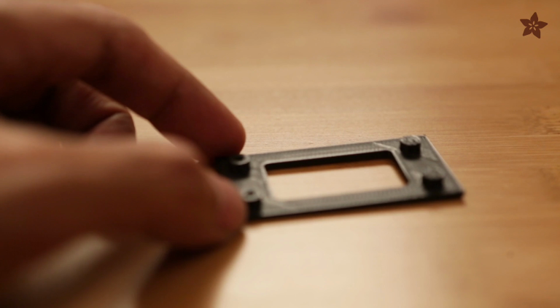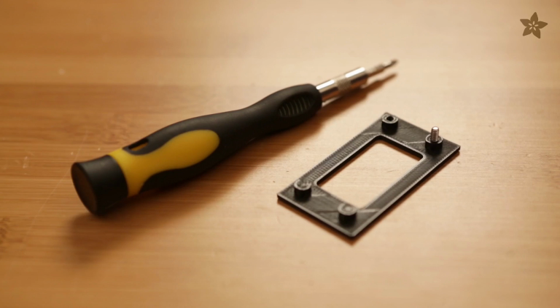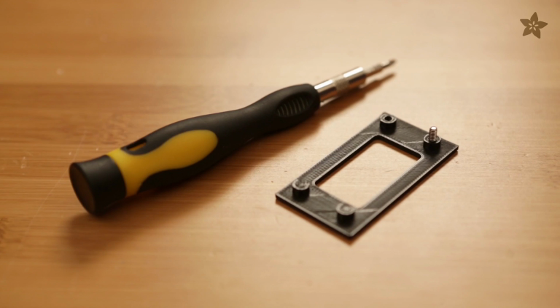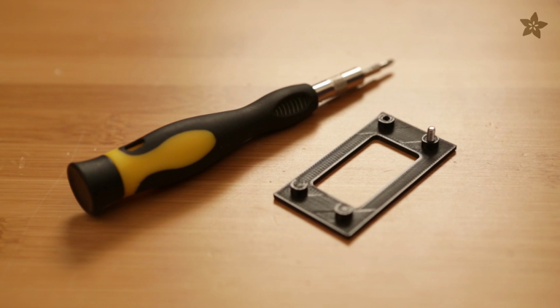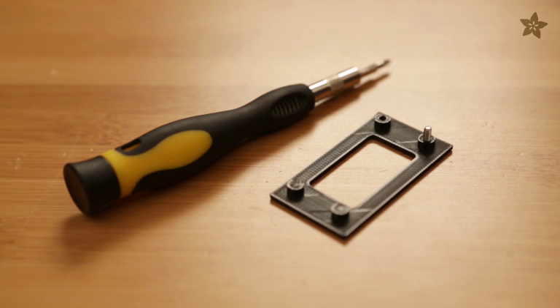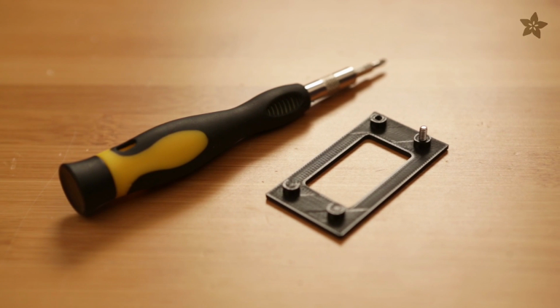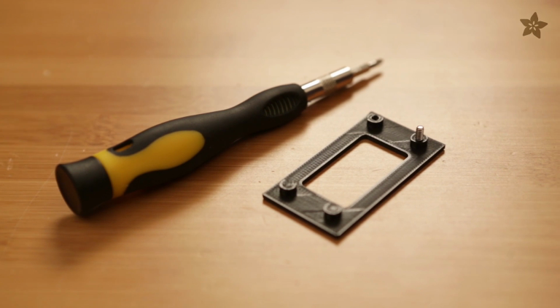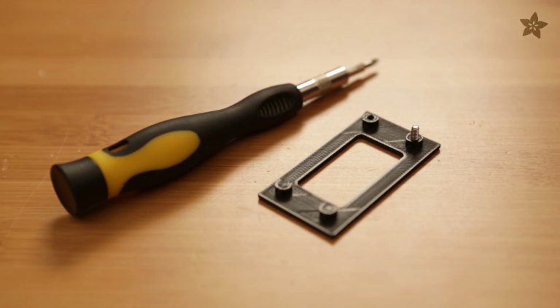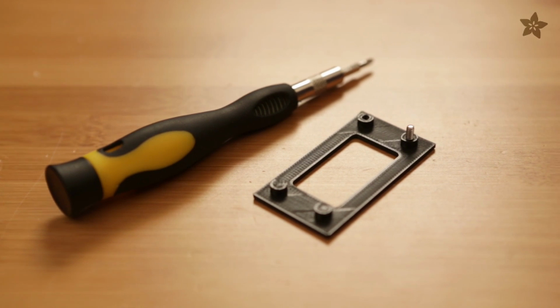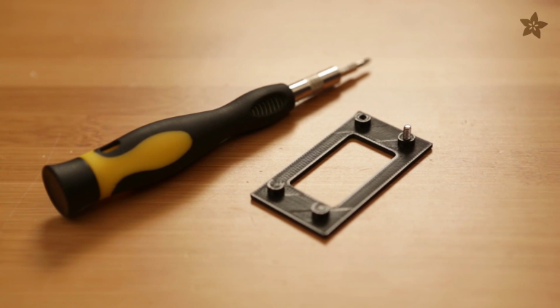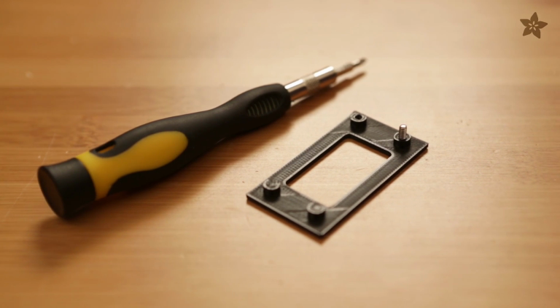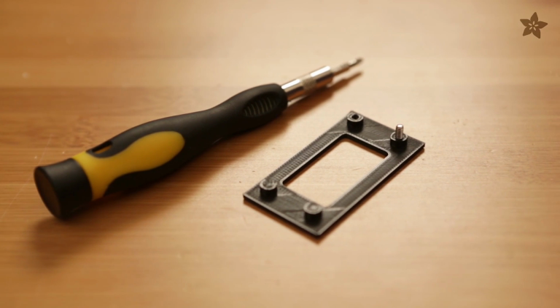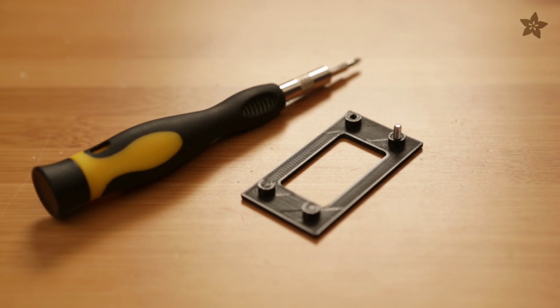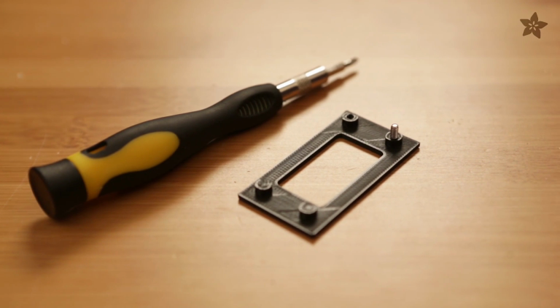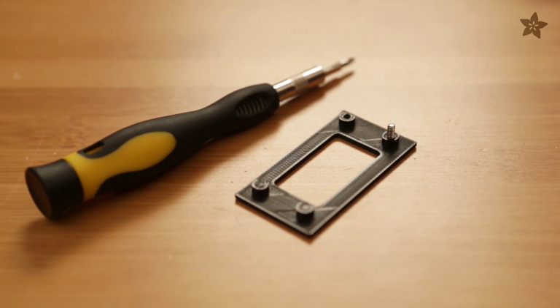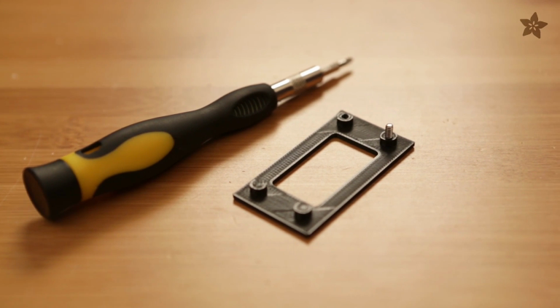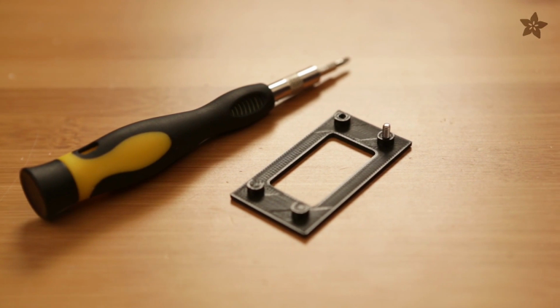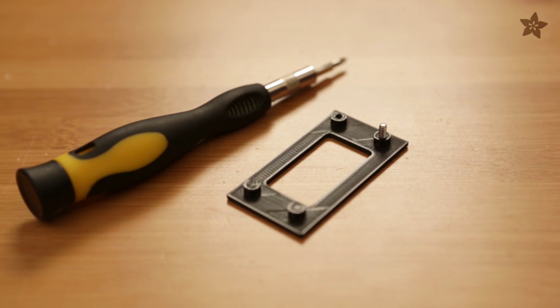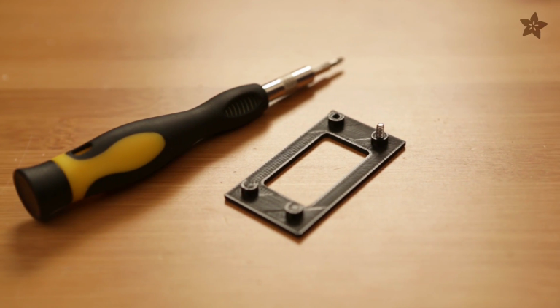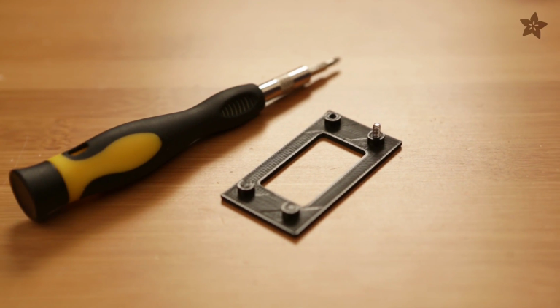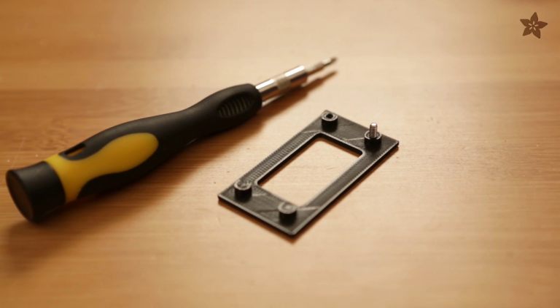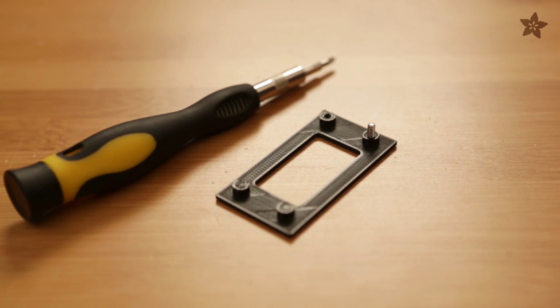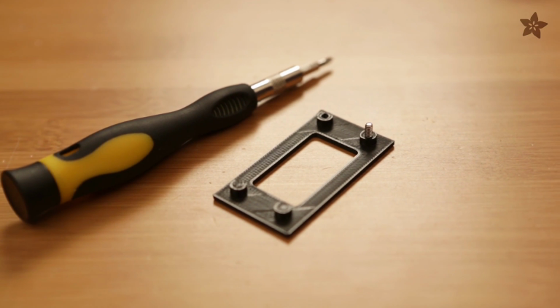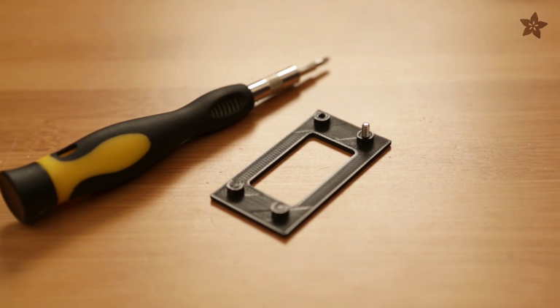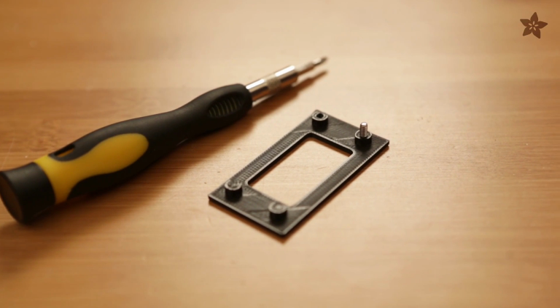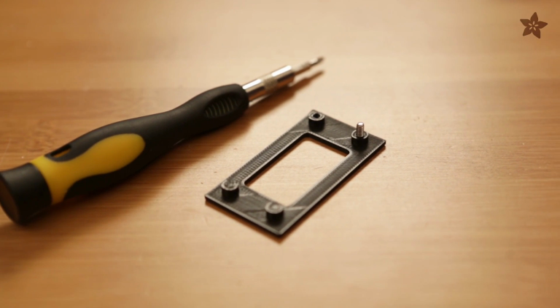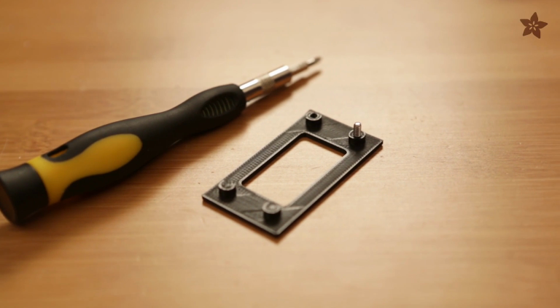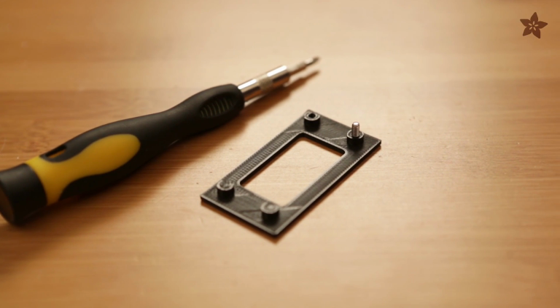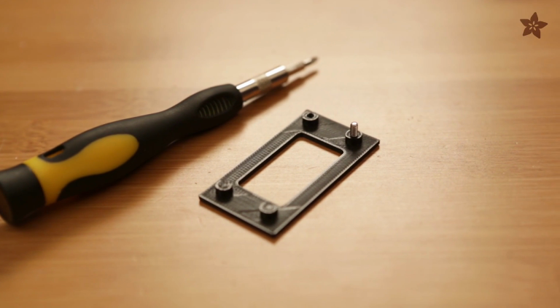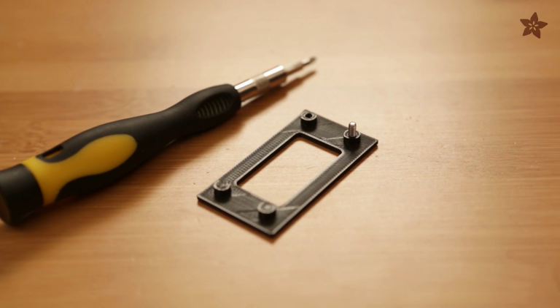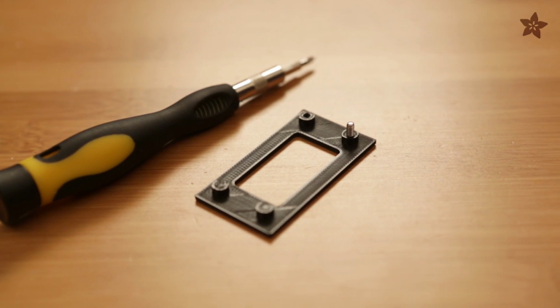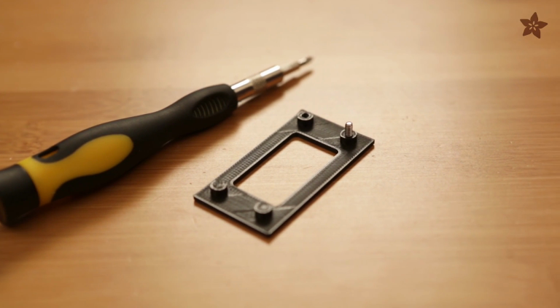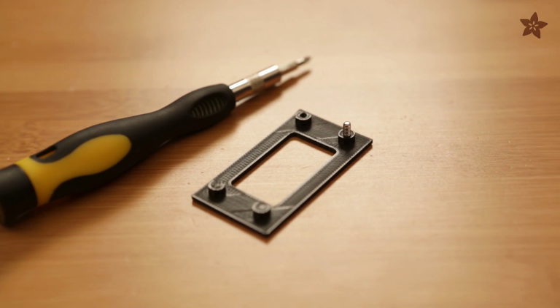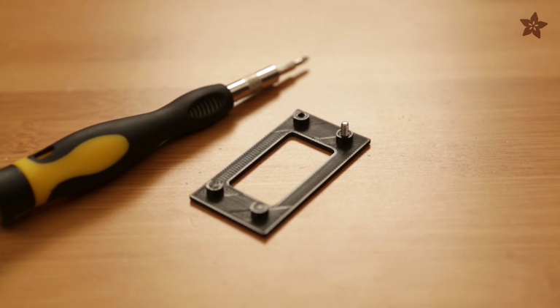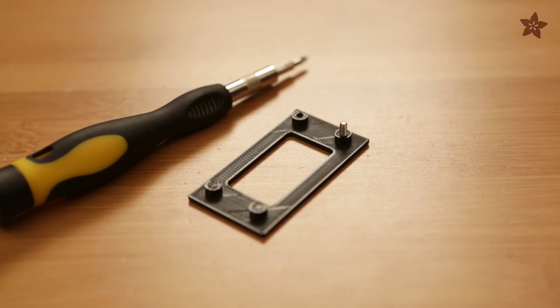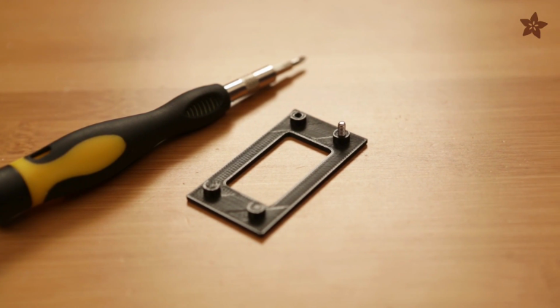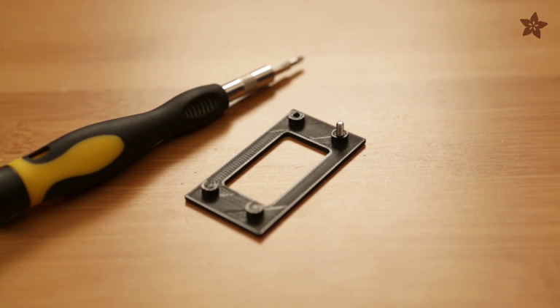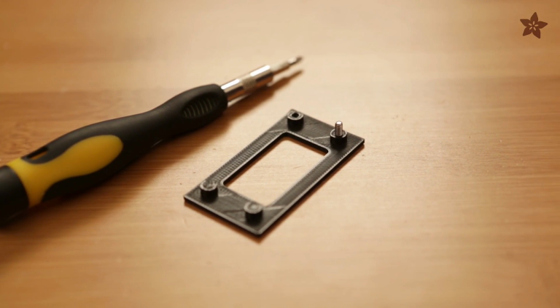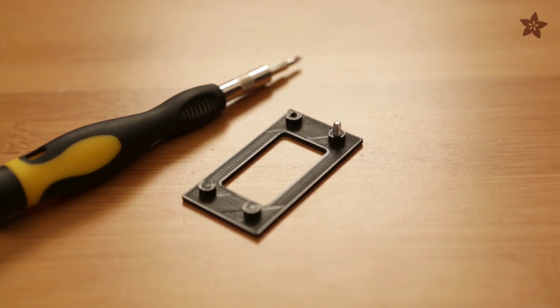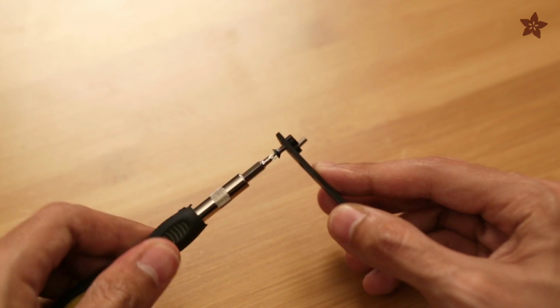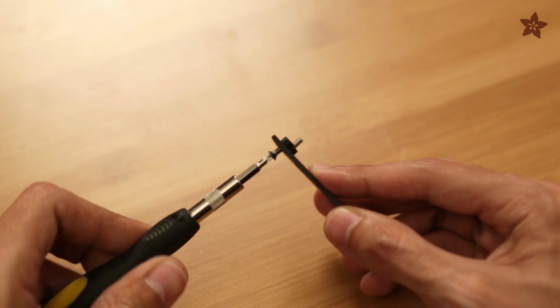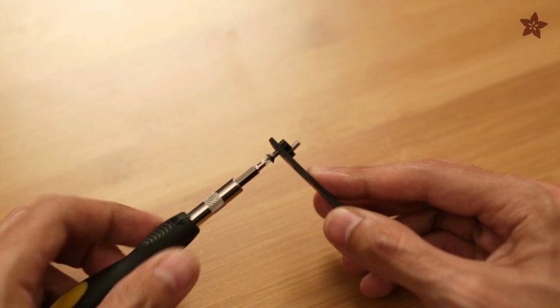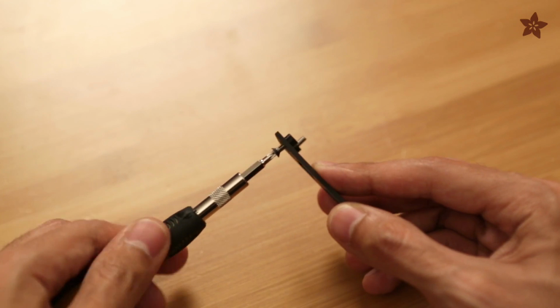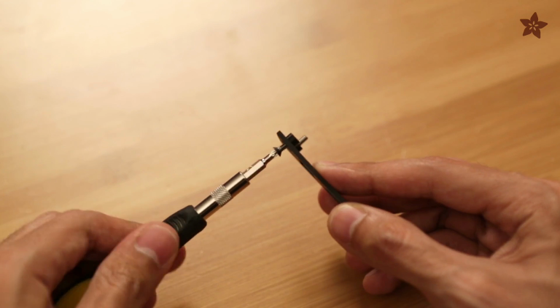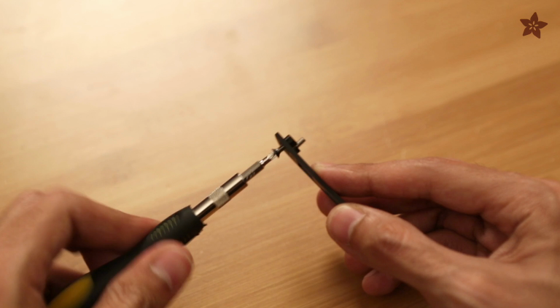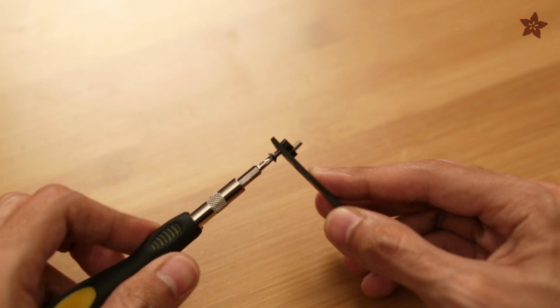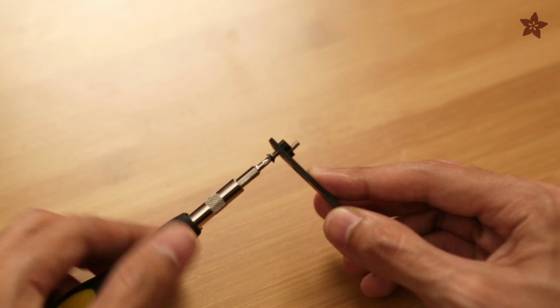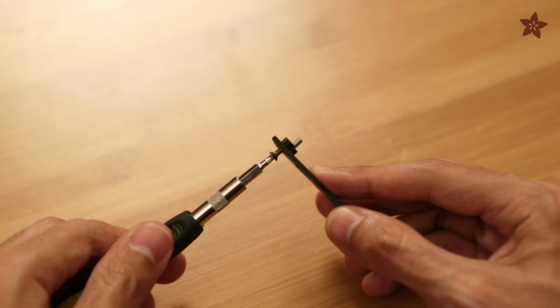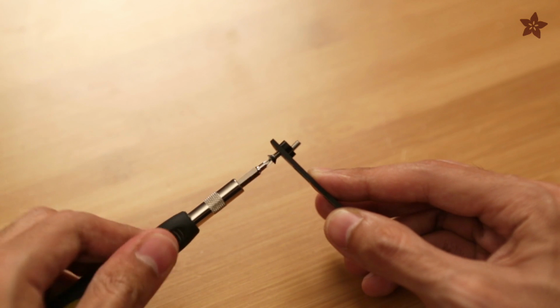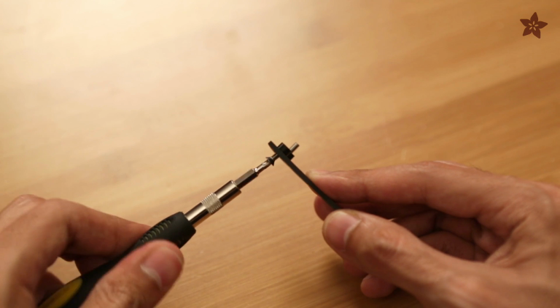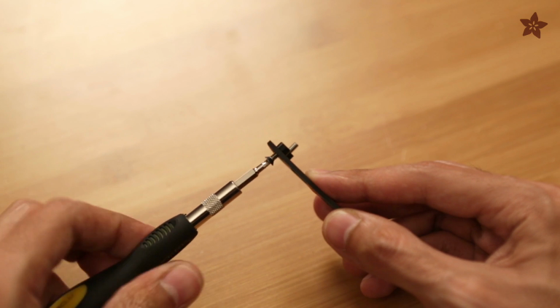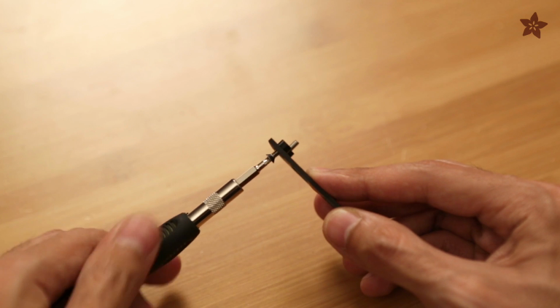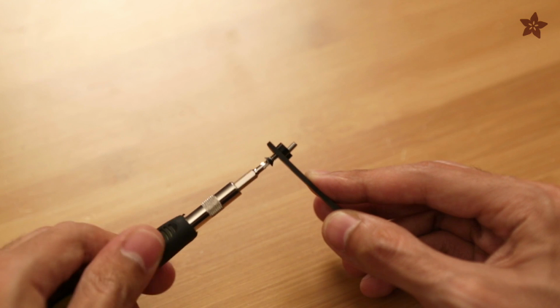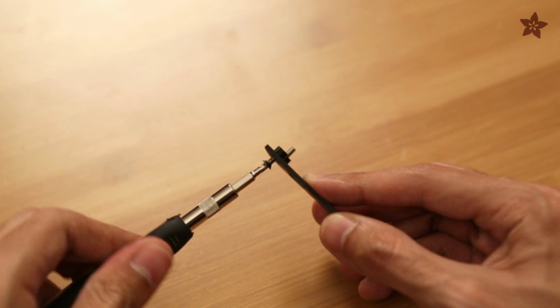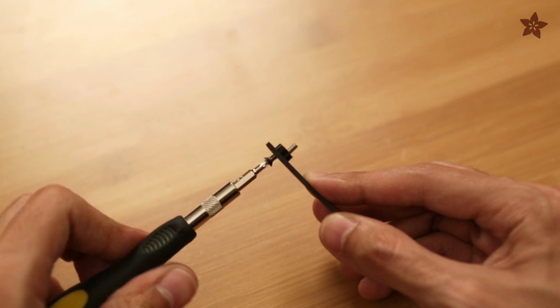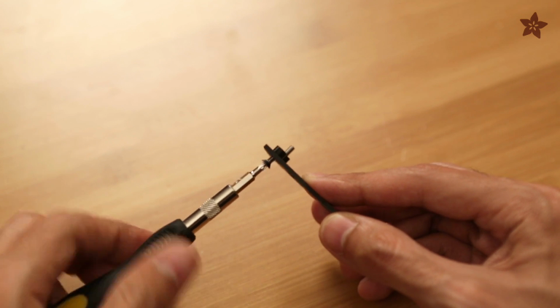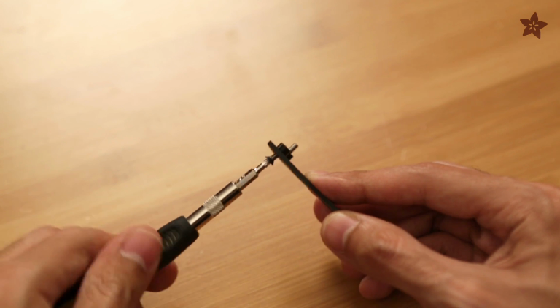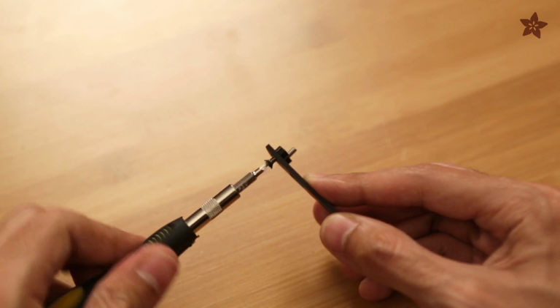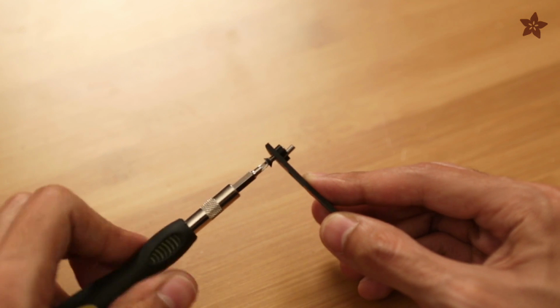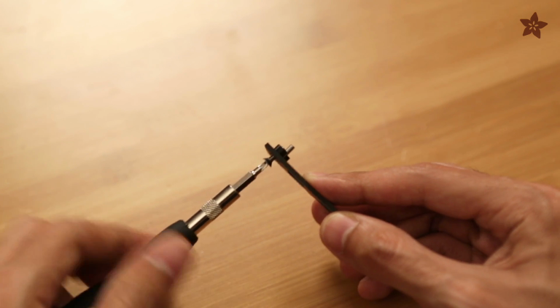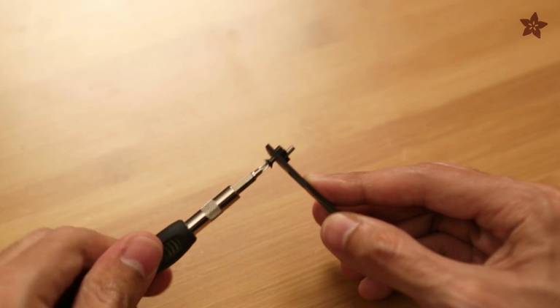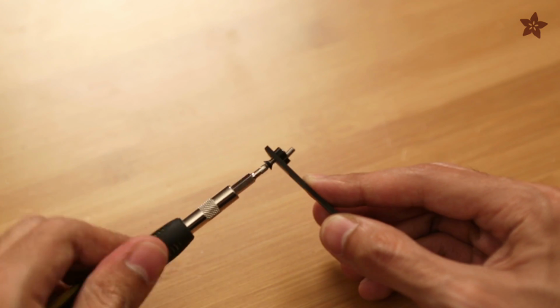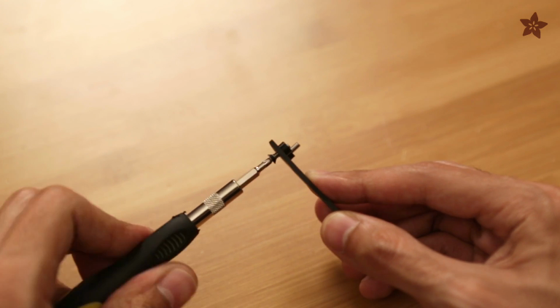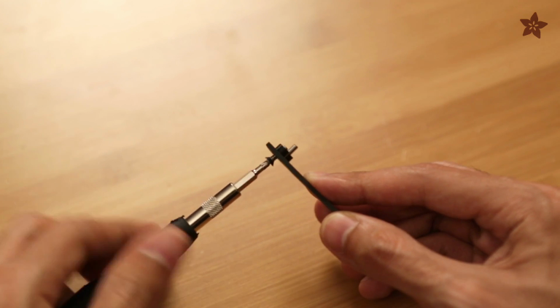When you fasten a screw through a 3D printed standoff for the first time, it'll actually create the threading for you, so you don't have to draw that in CAD.